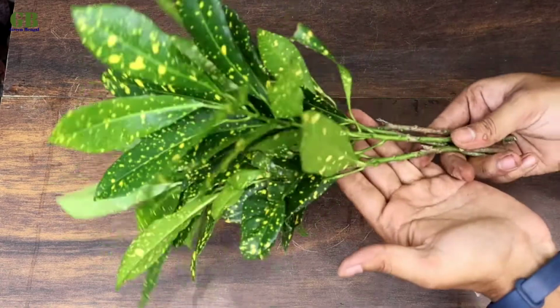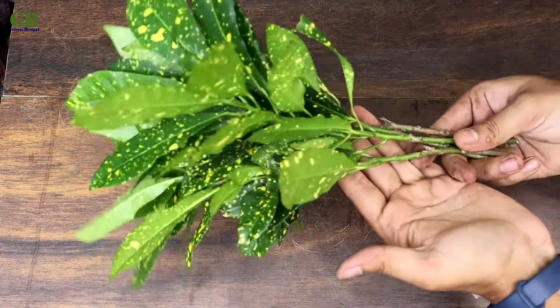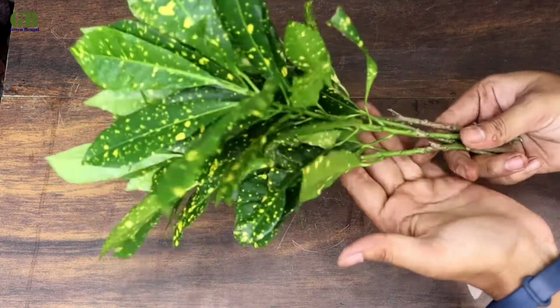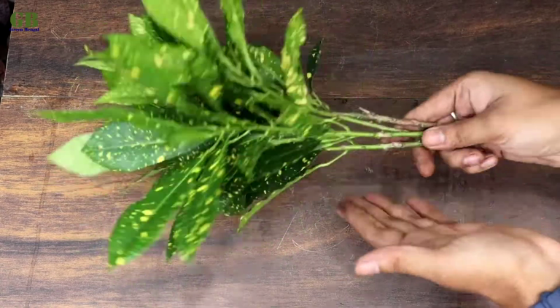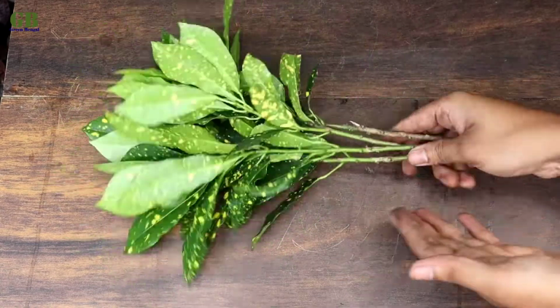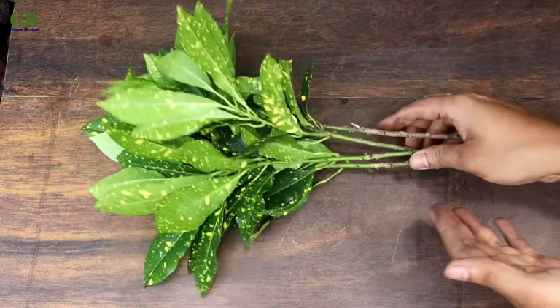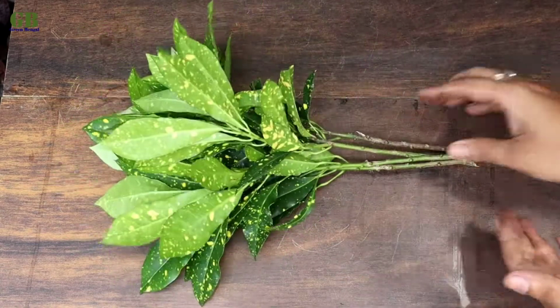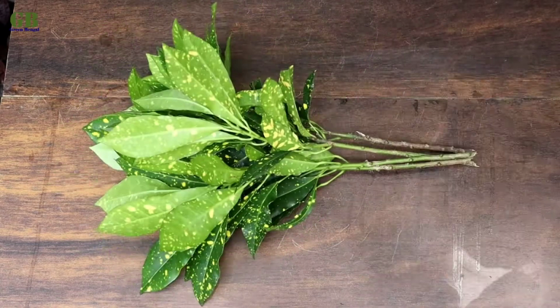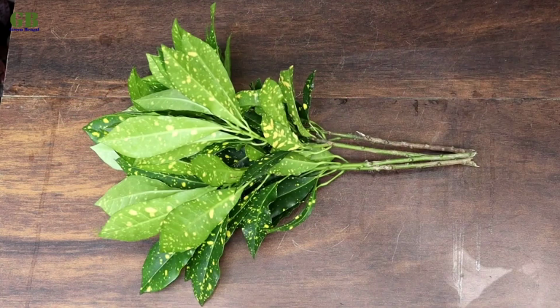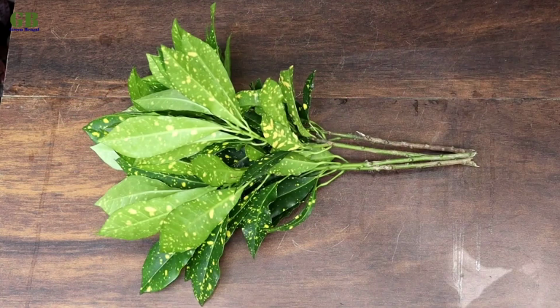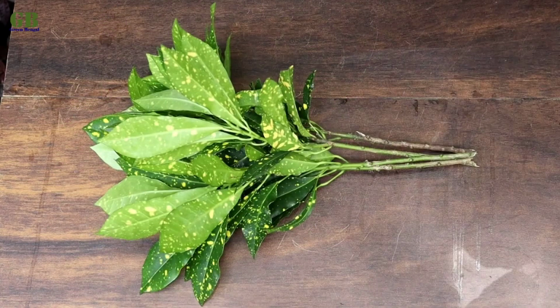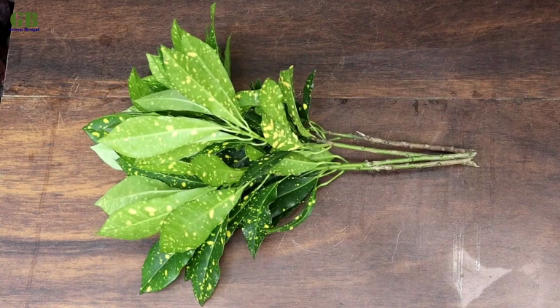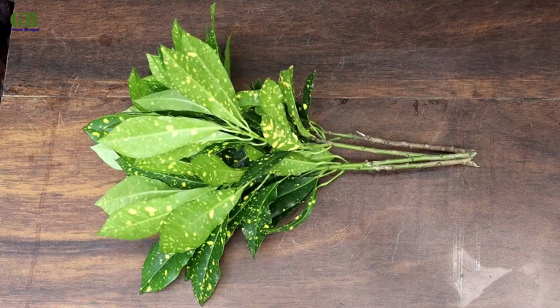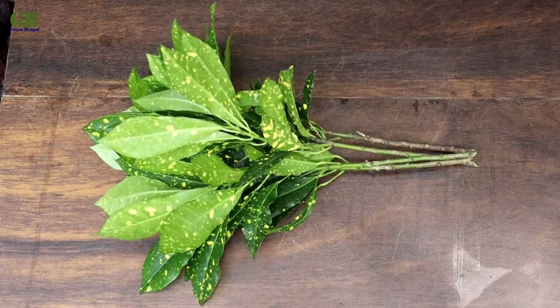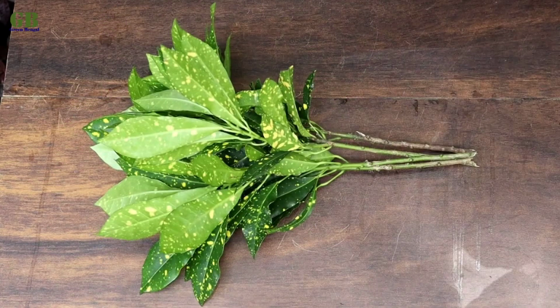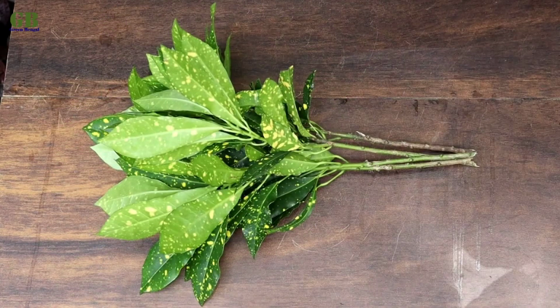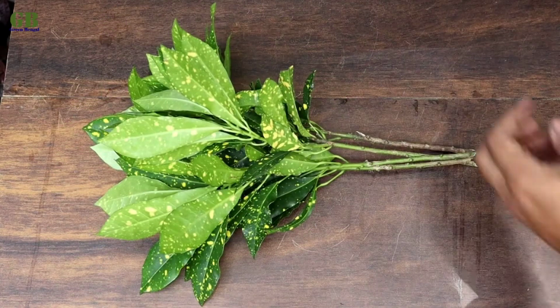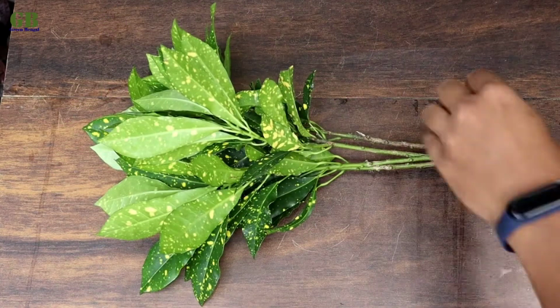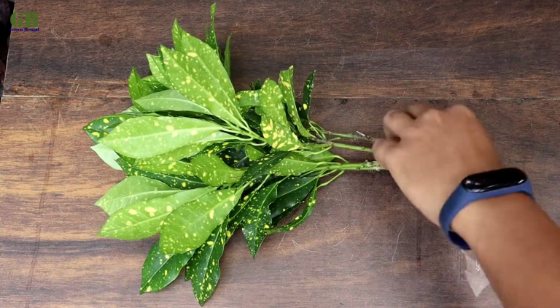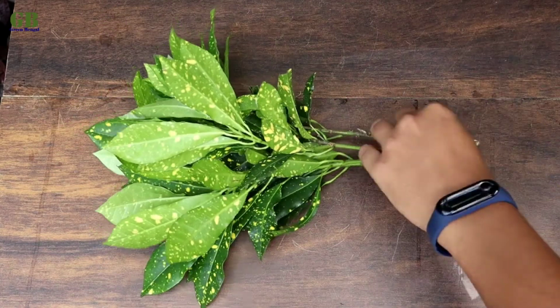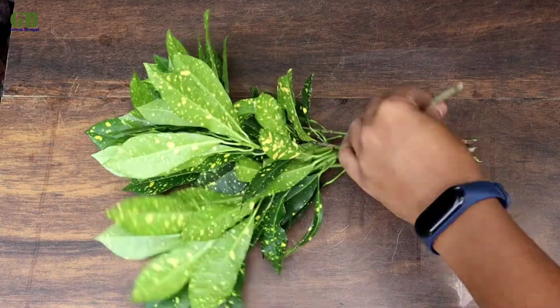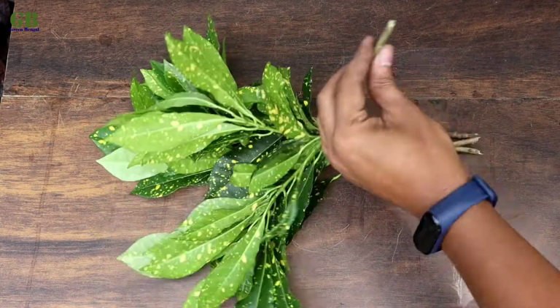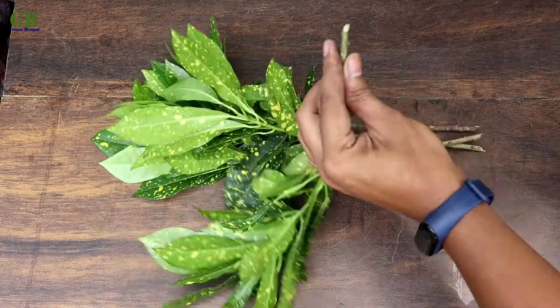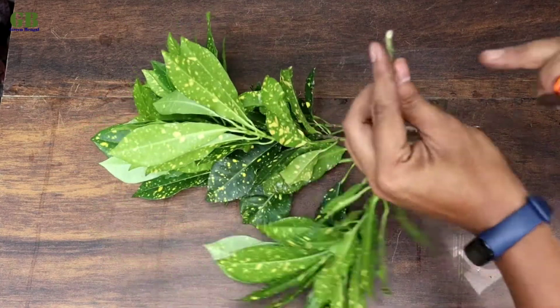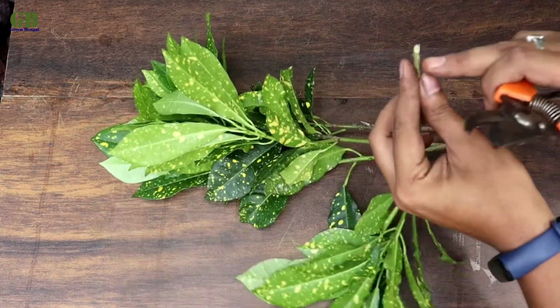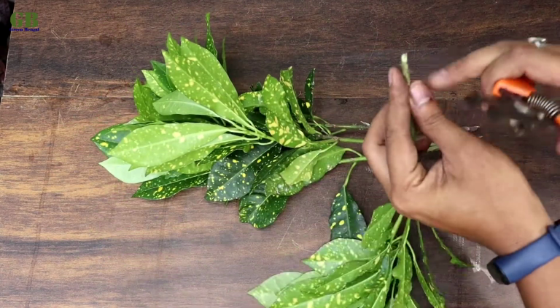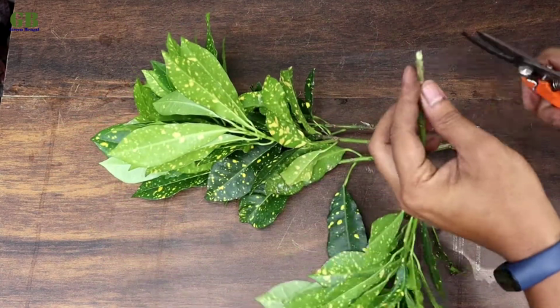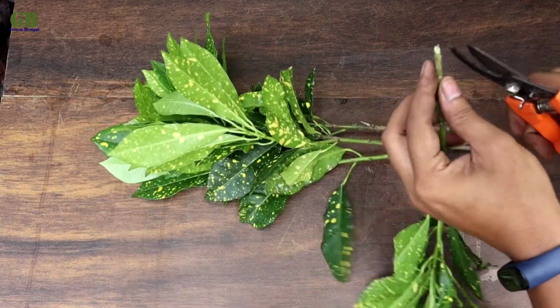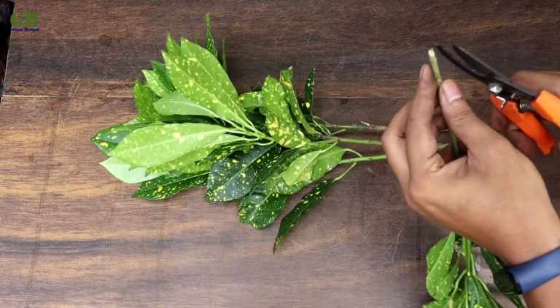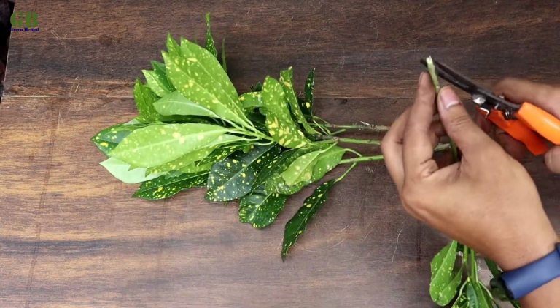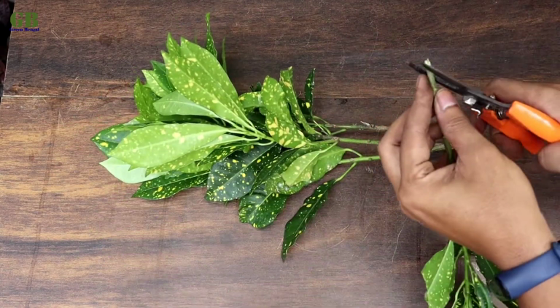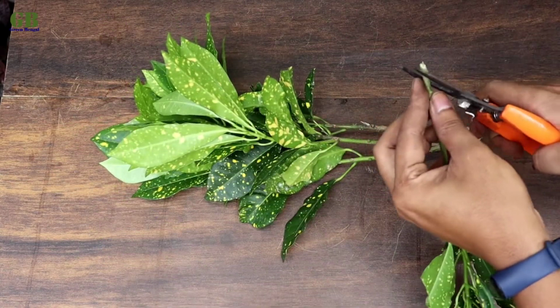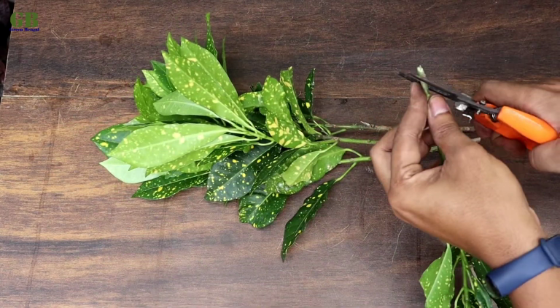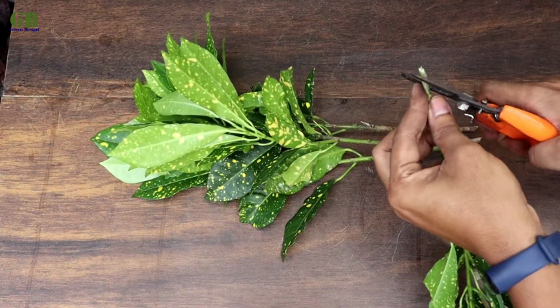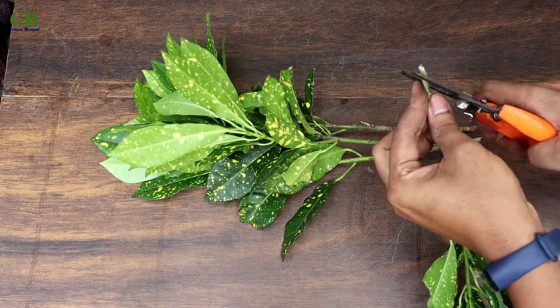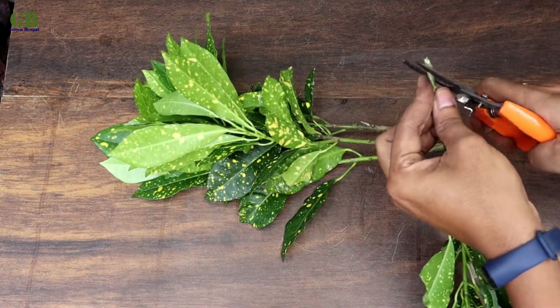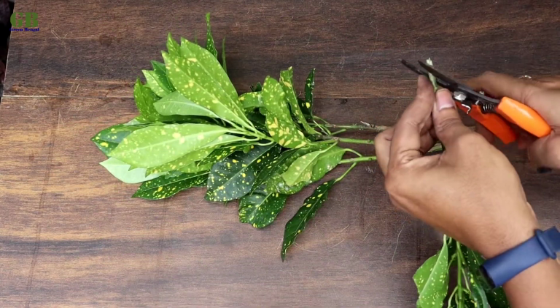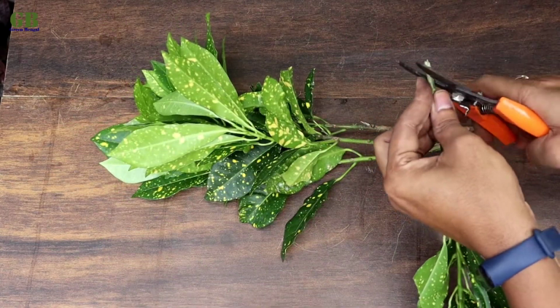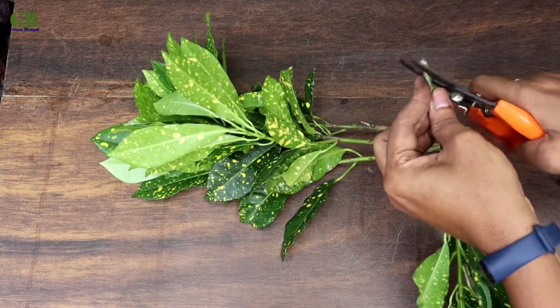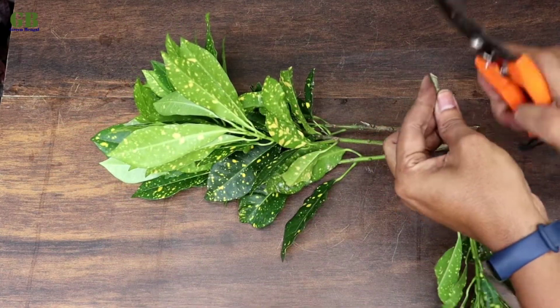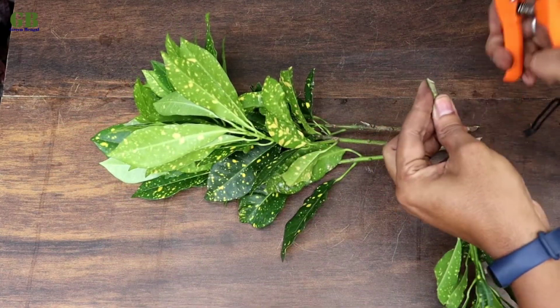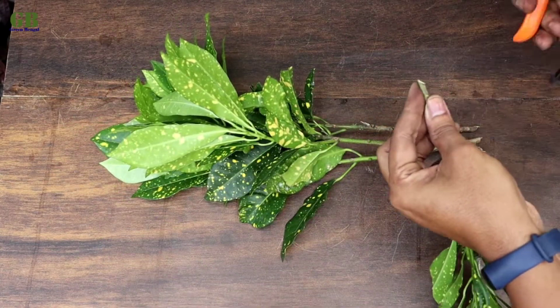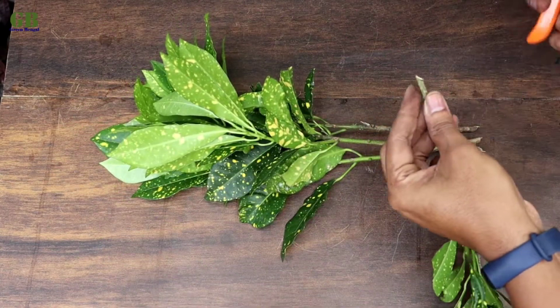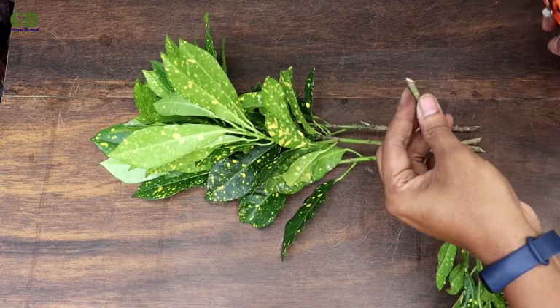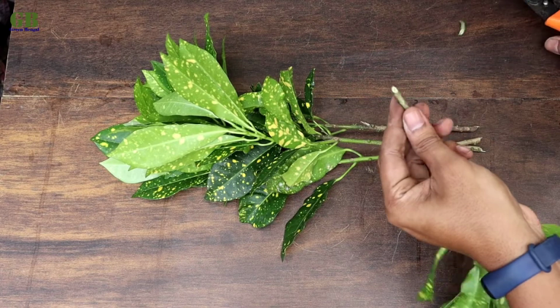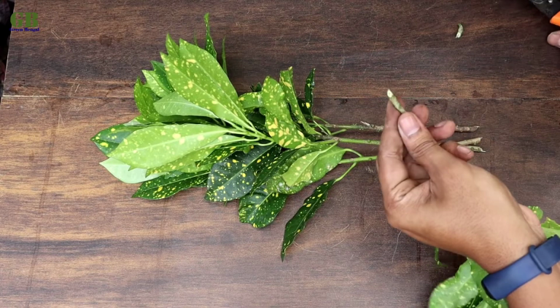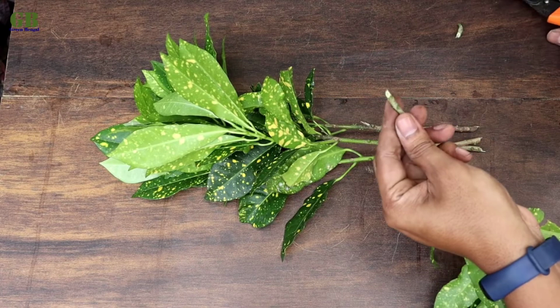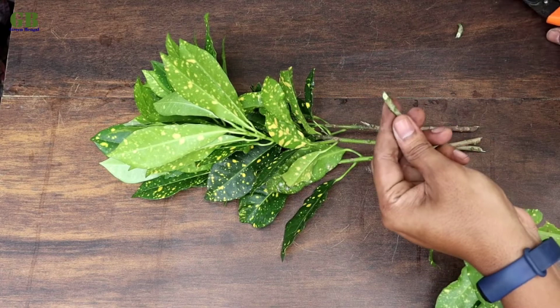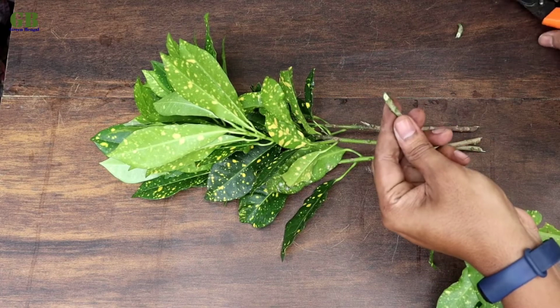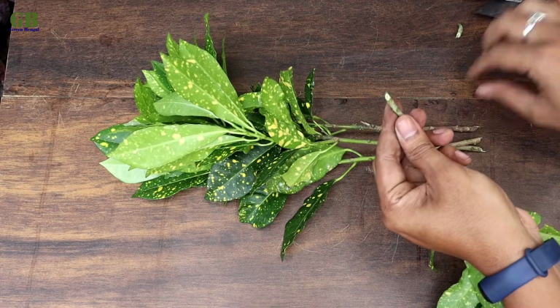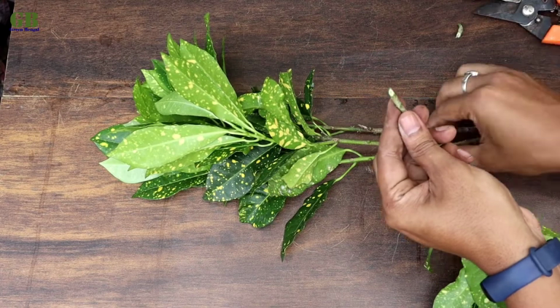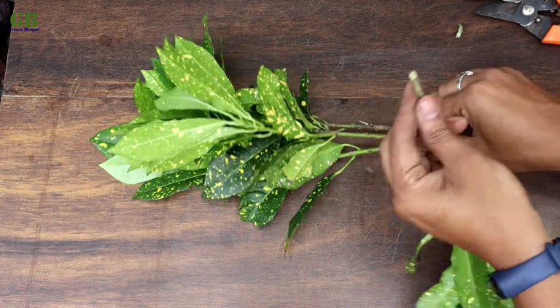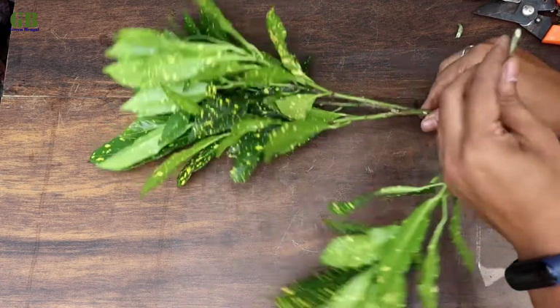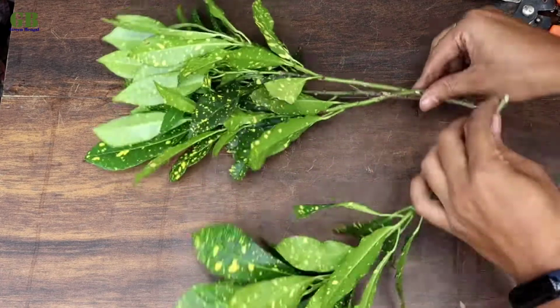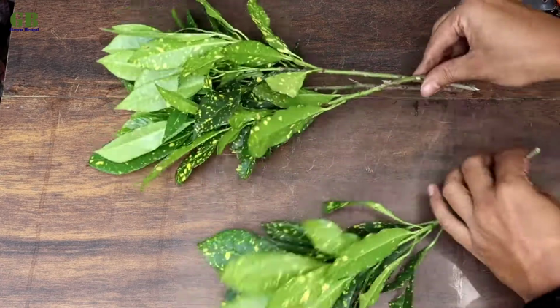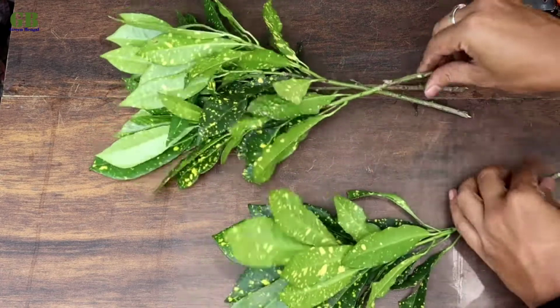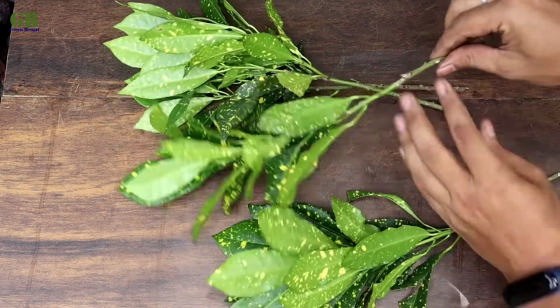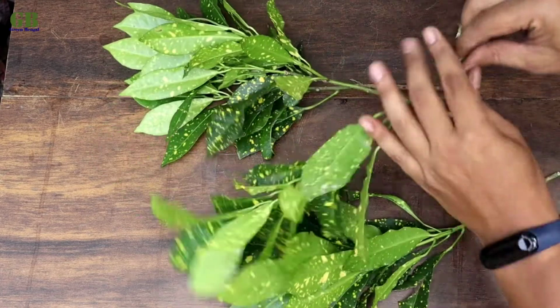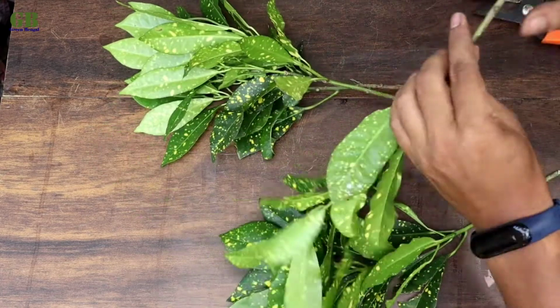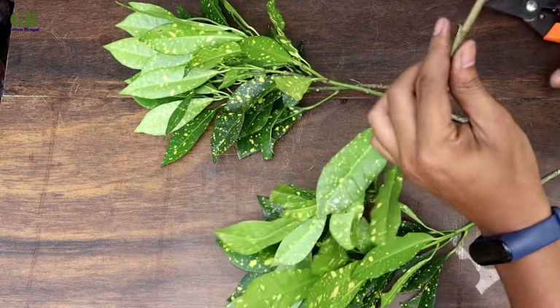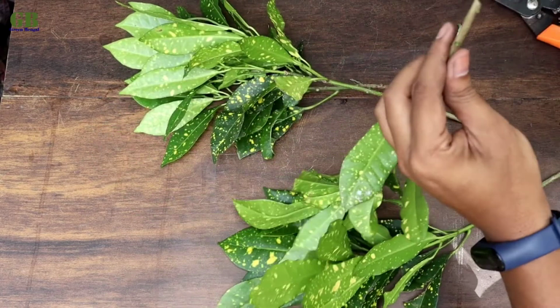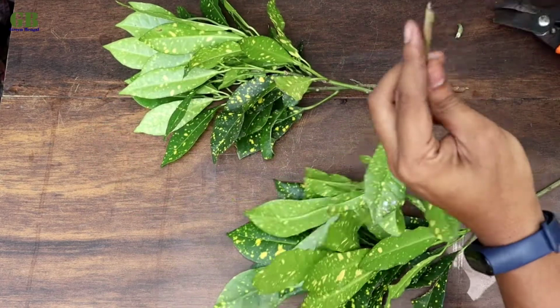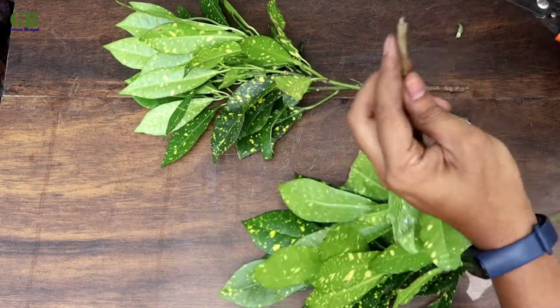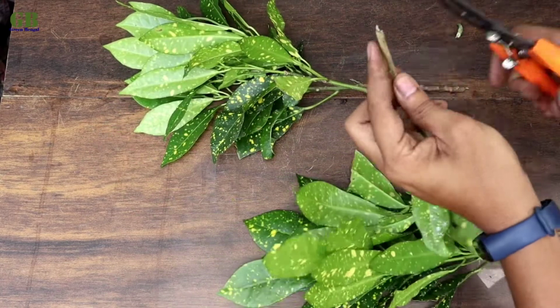First of all, take some healthy Croton stem cuttings and cut at a 45 degree angle at the bottom of the stem cutting.